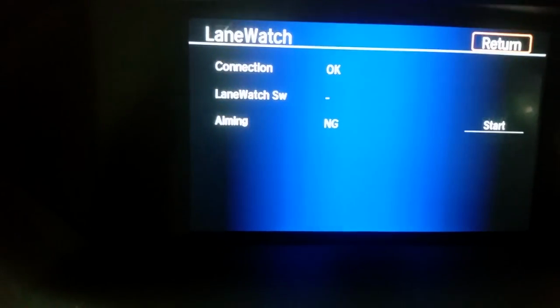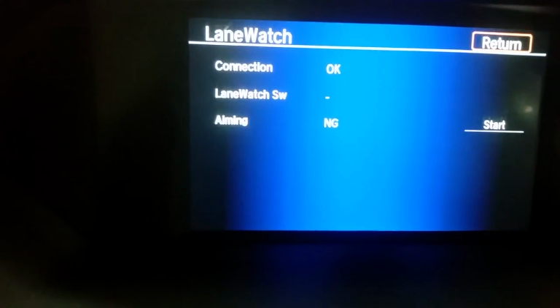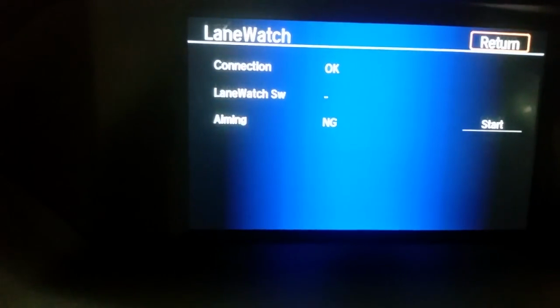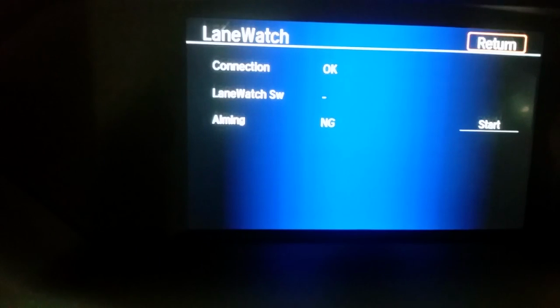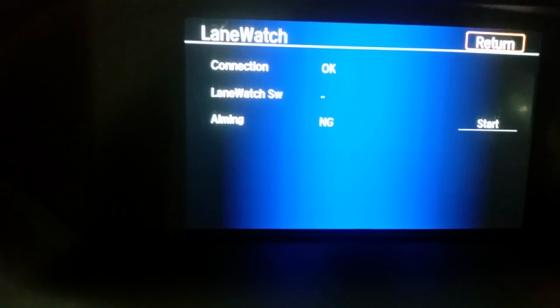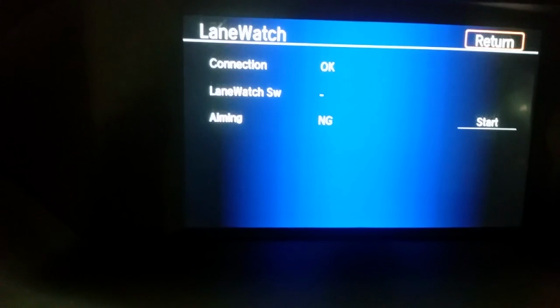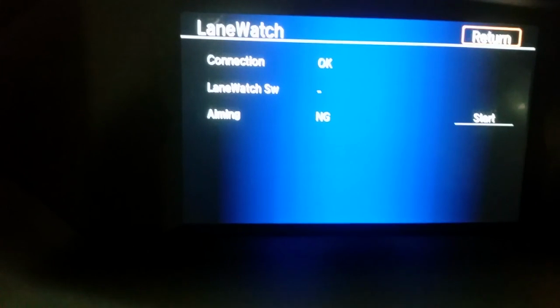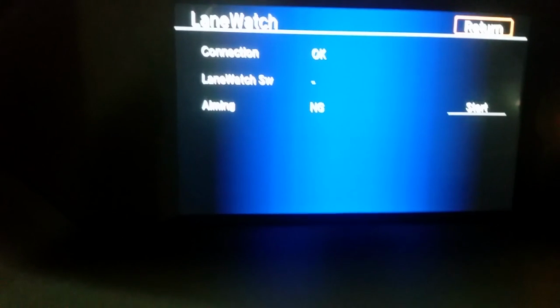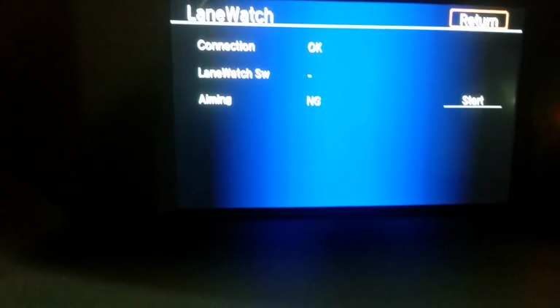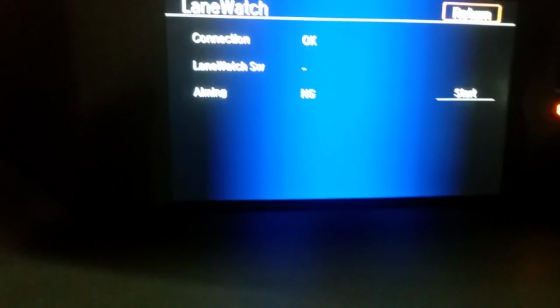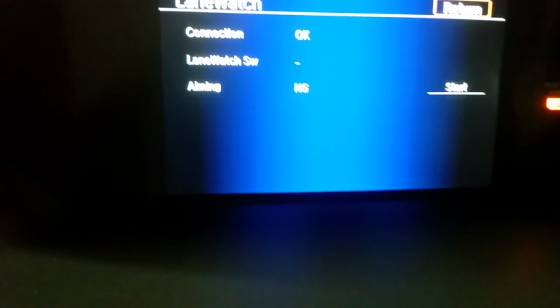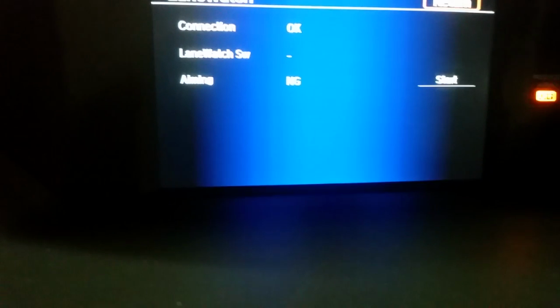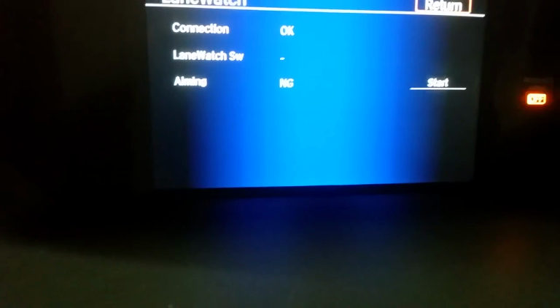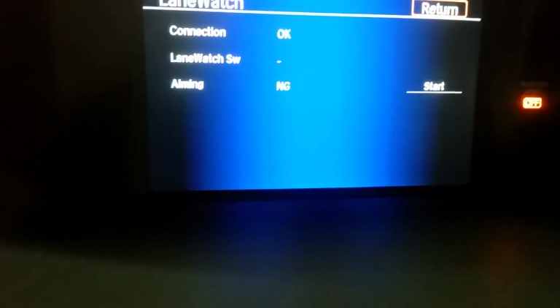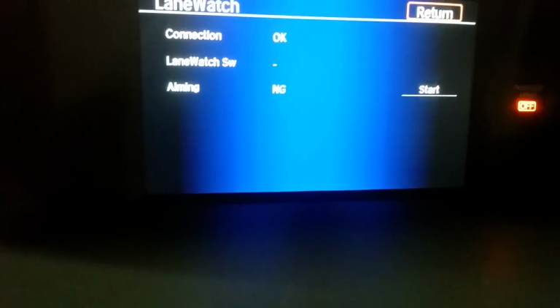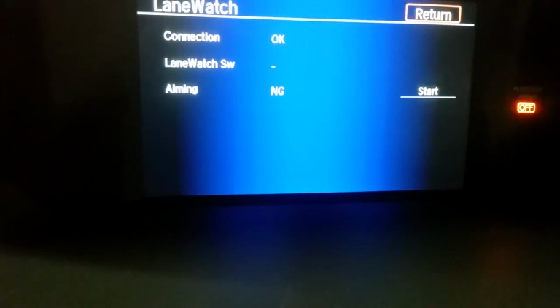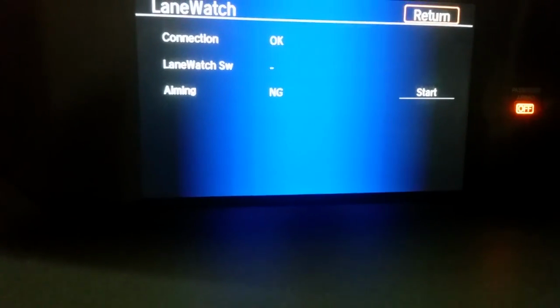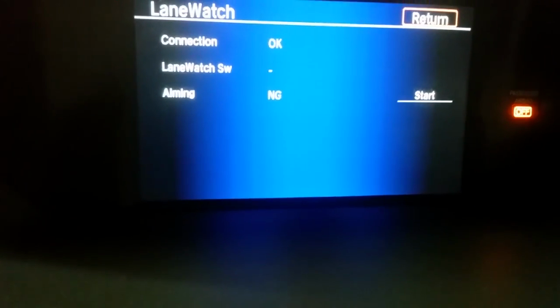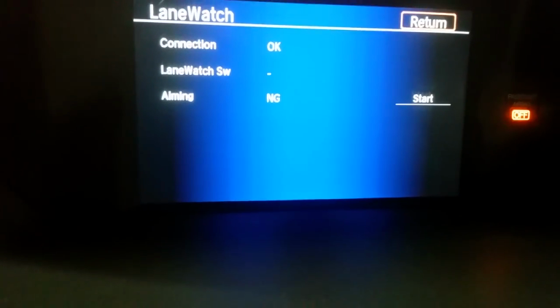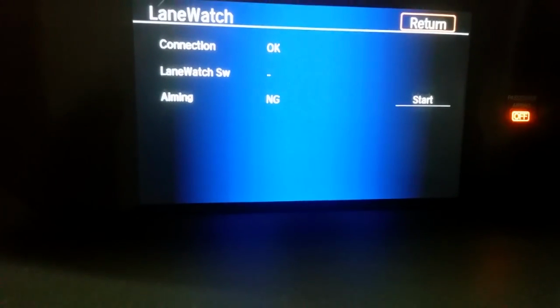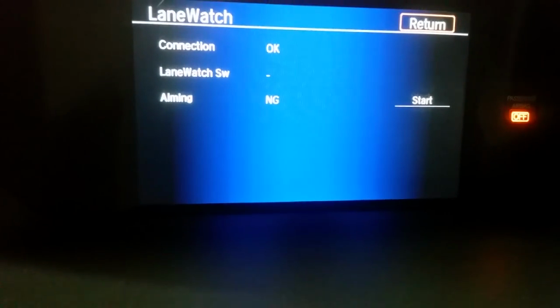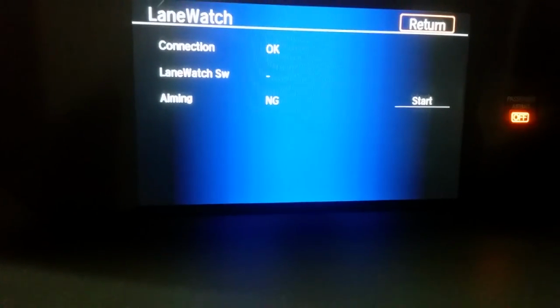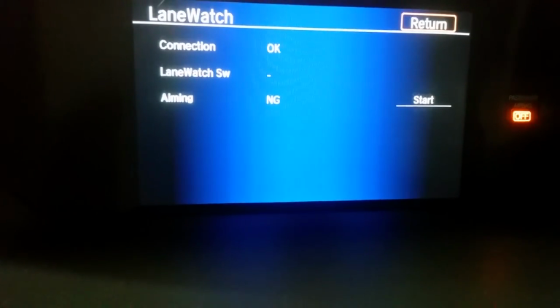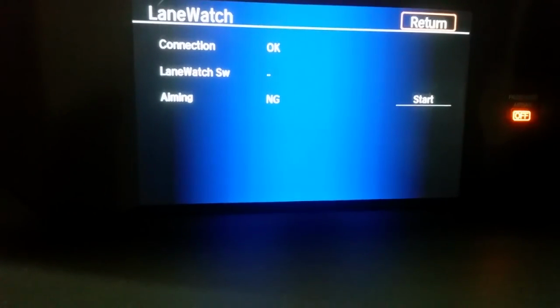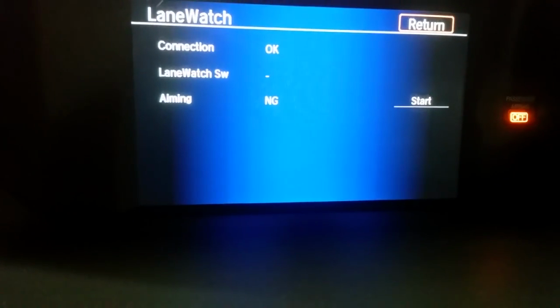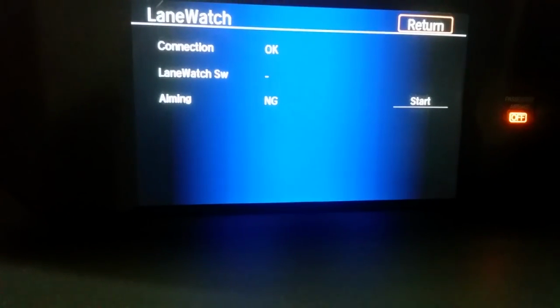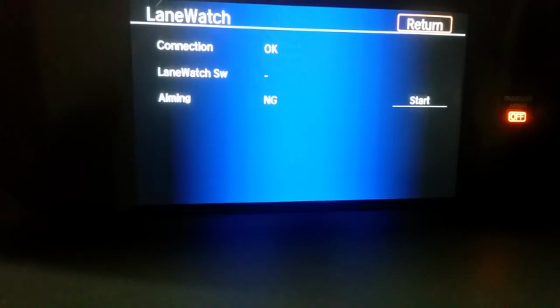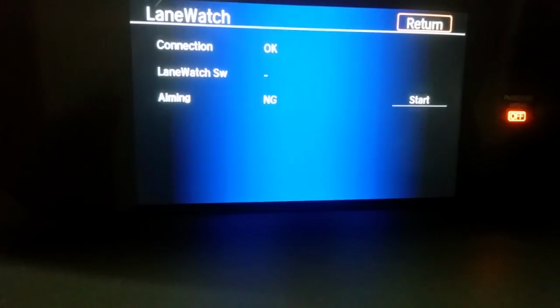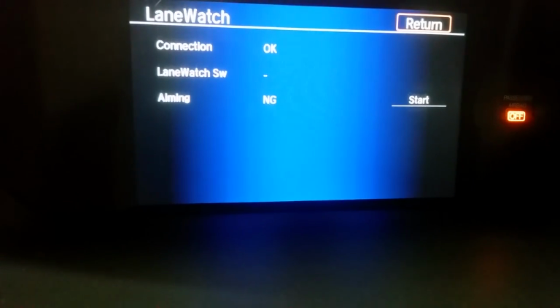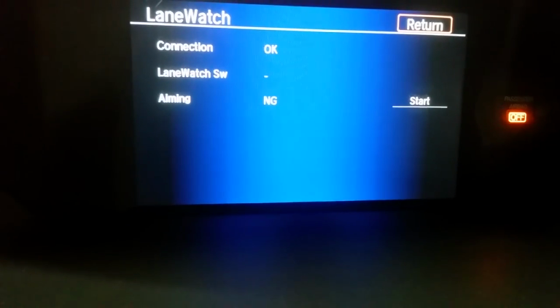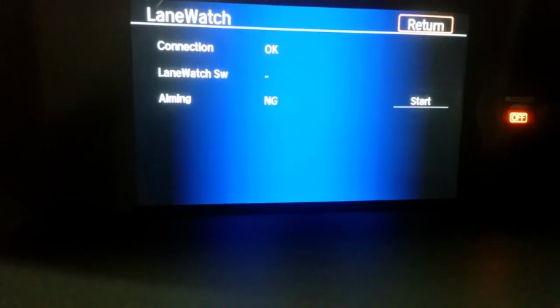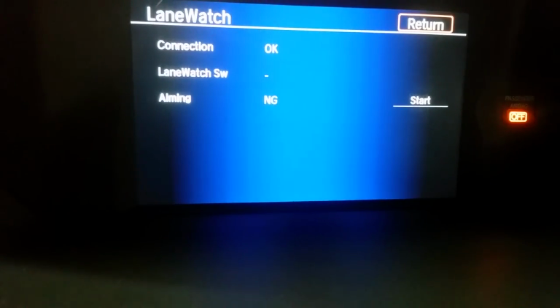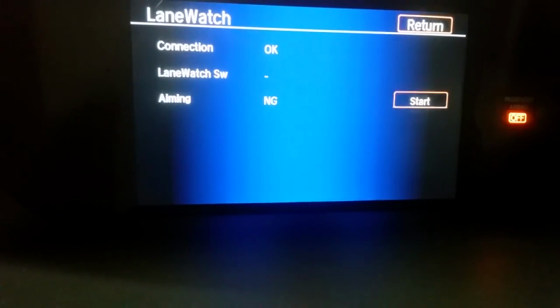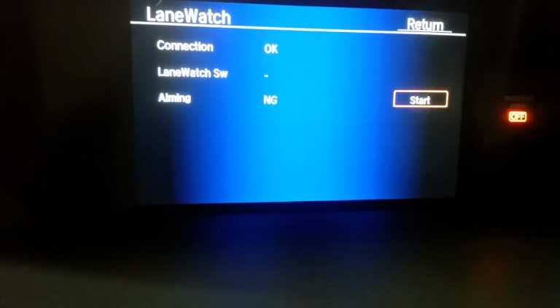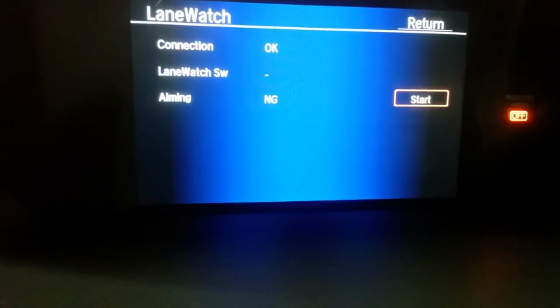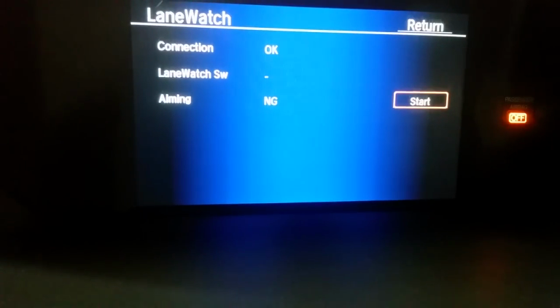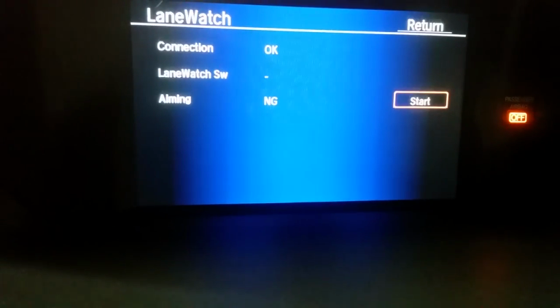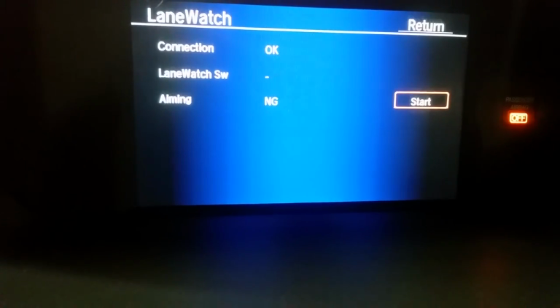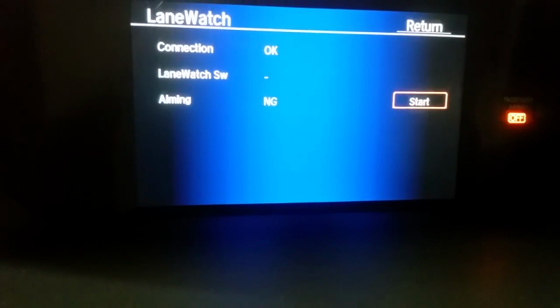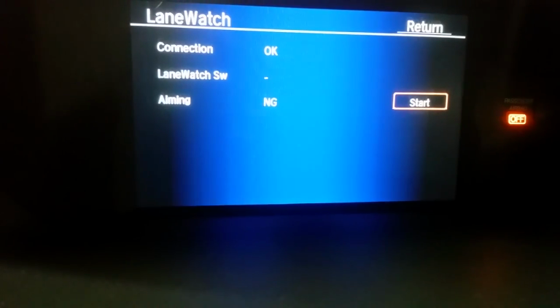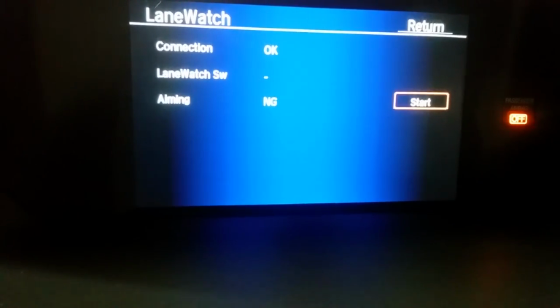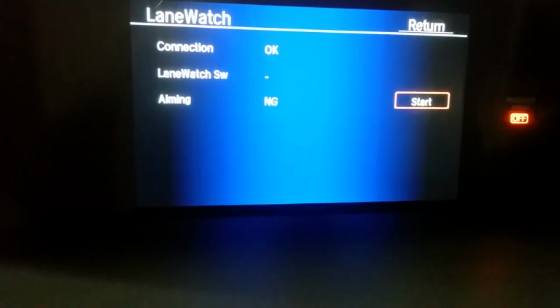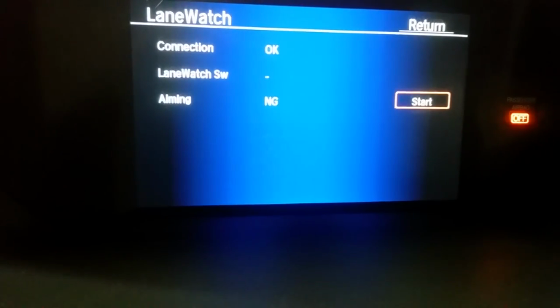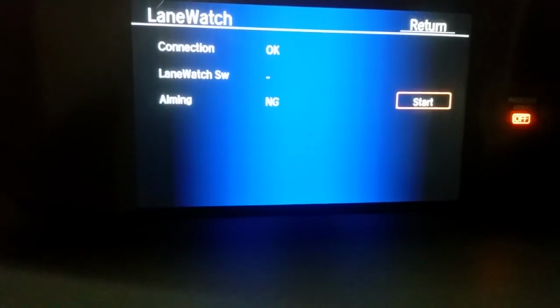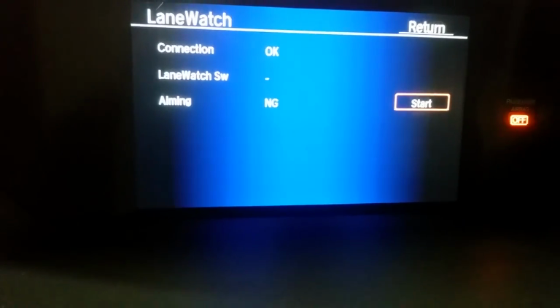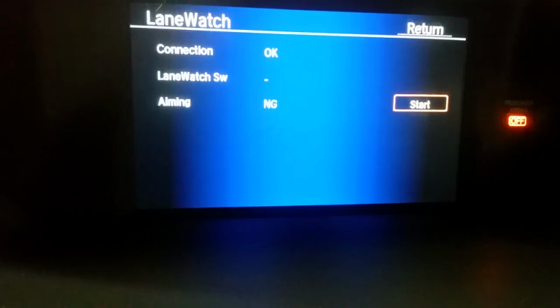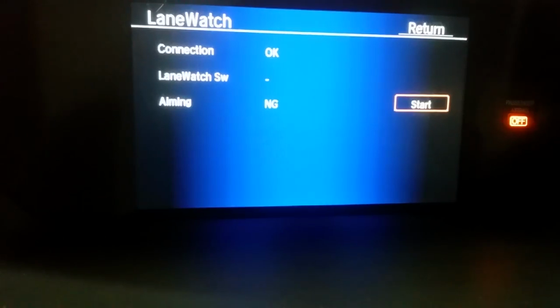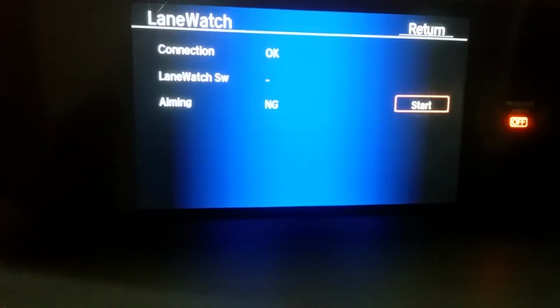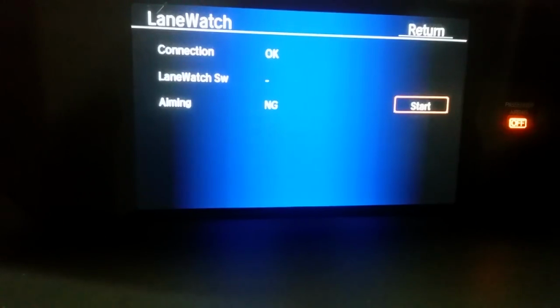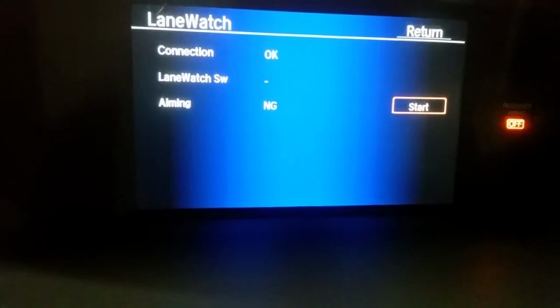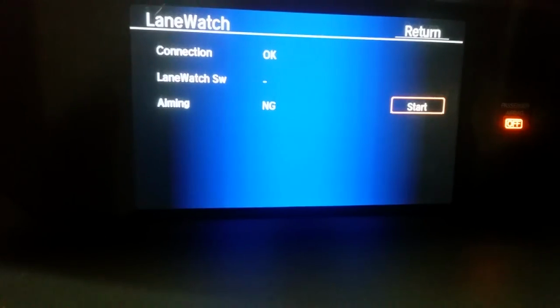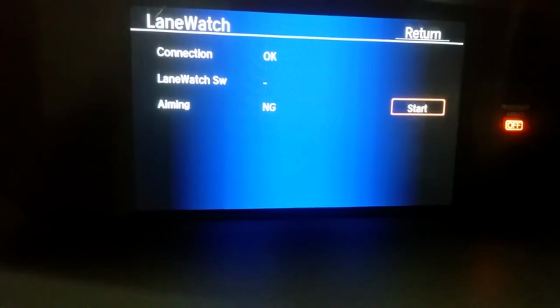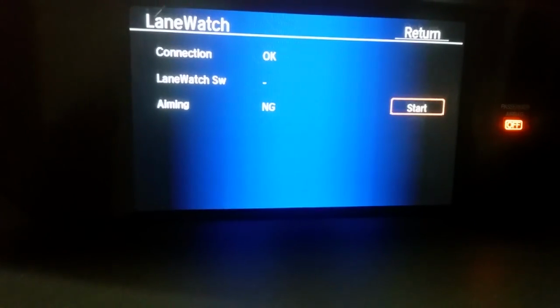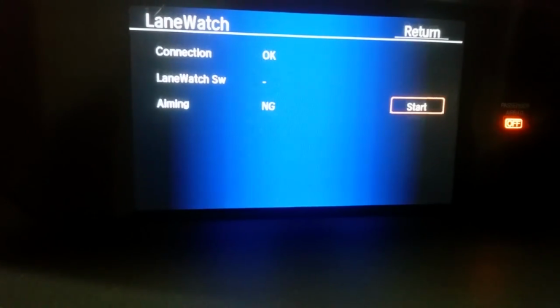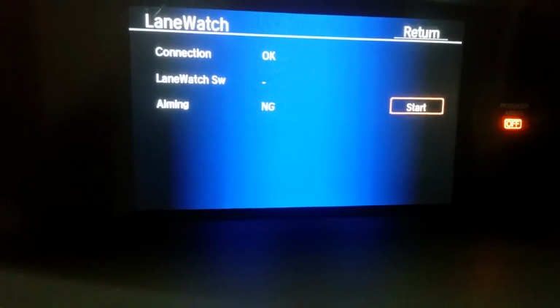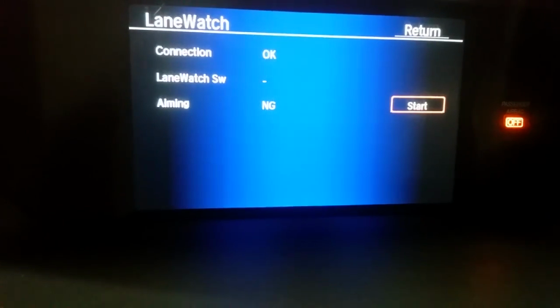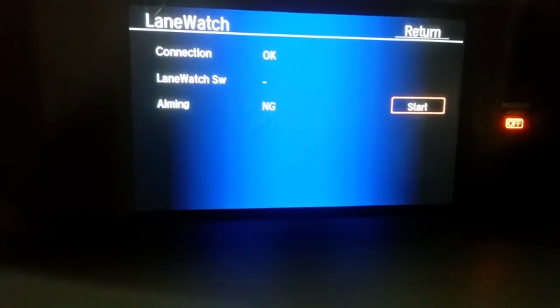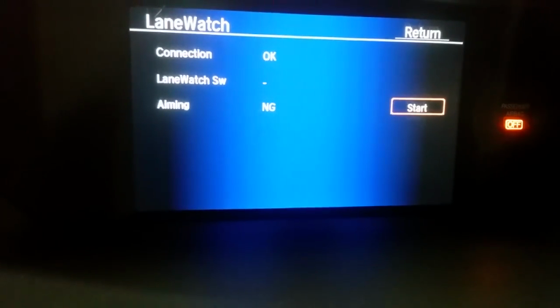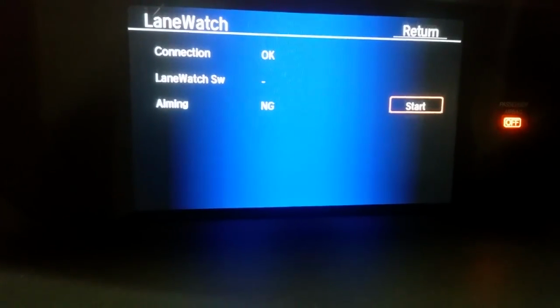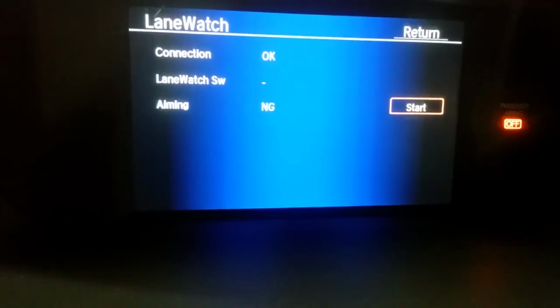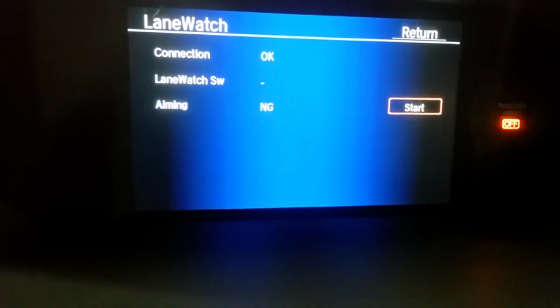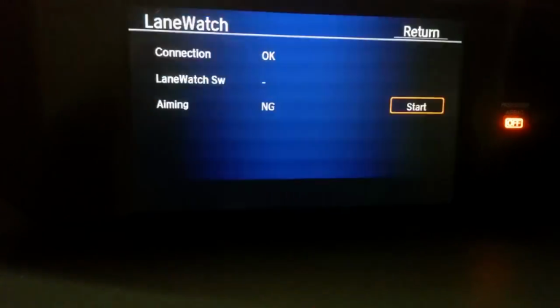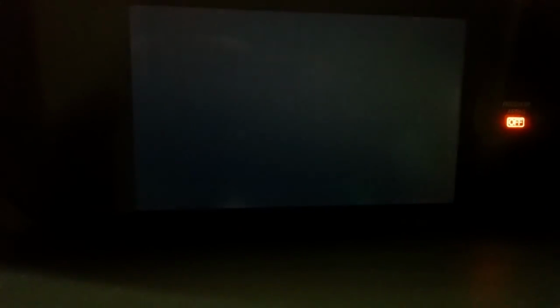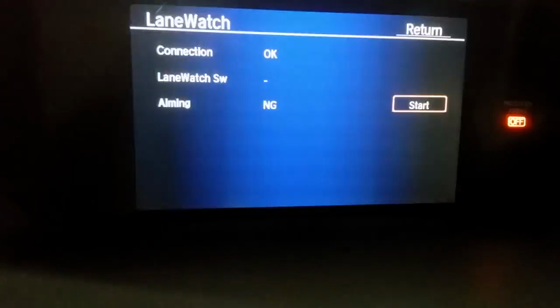On the right bottom side of the screen there is a start button, so we are going to select that and hit start.